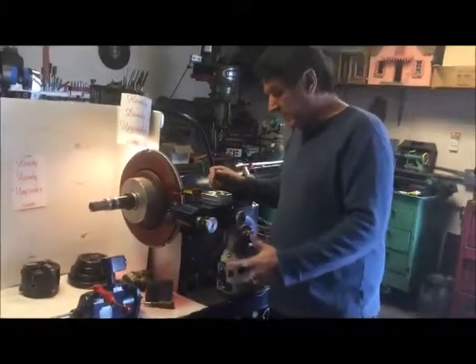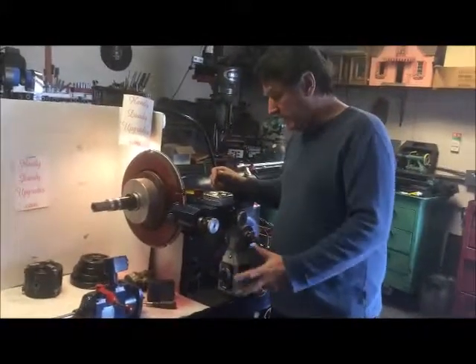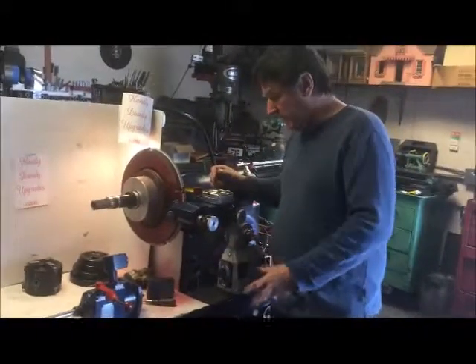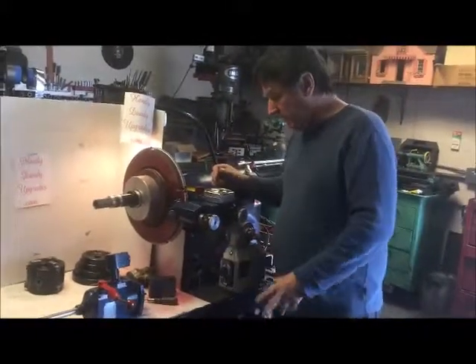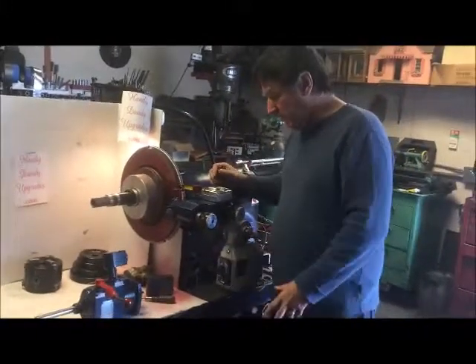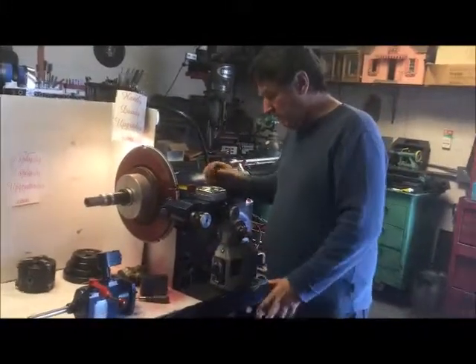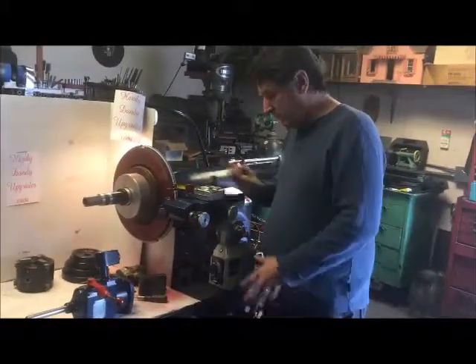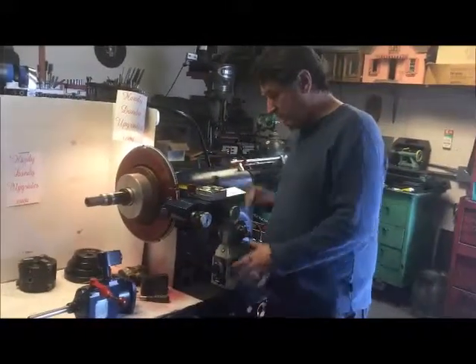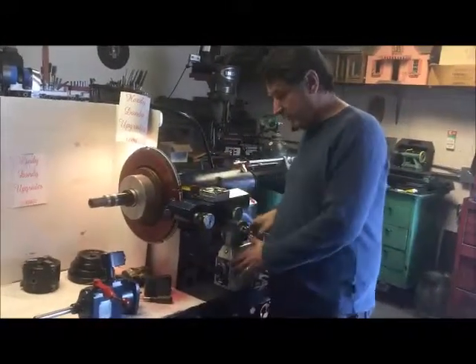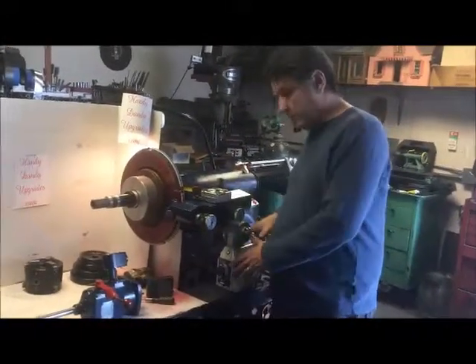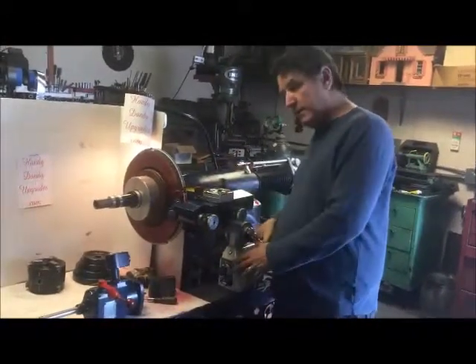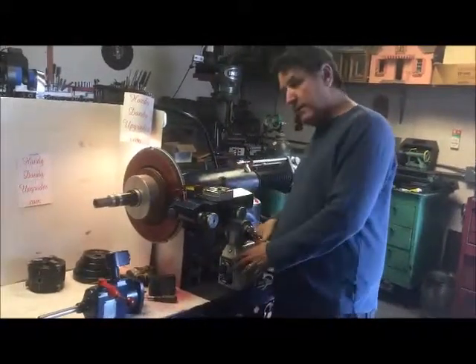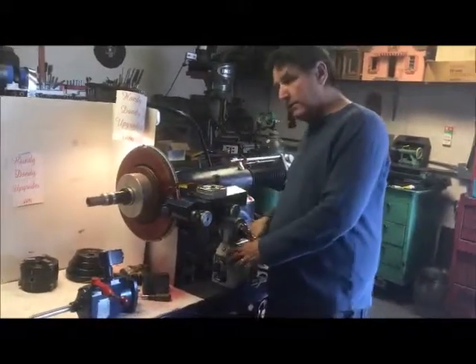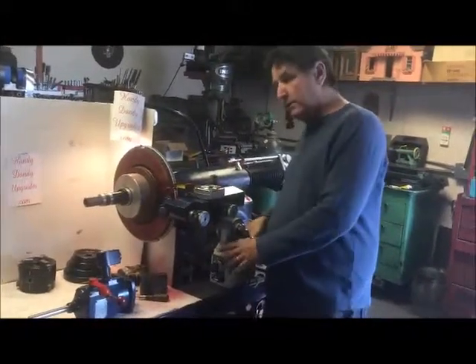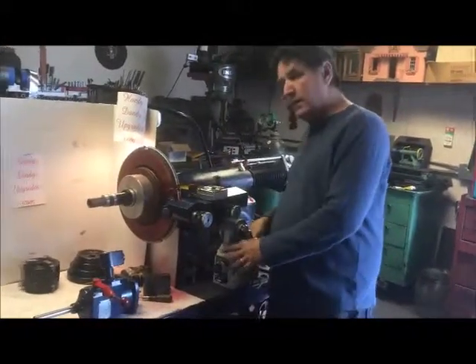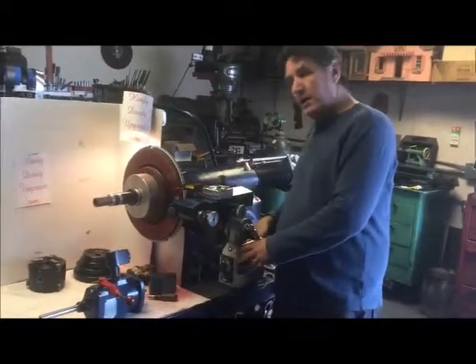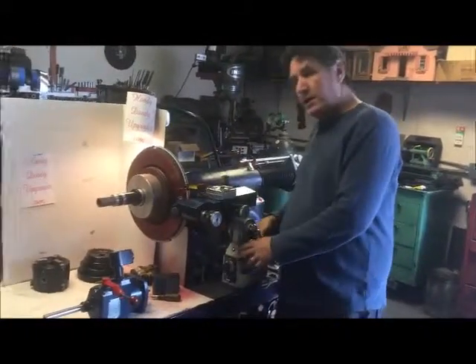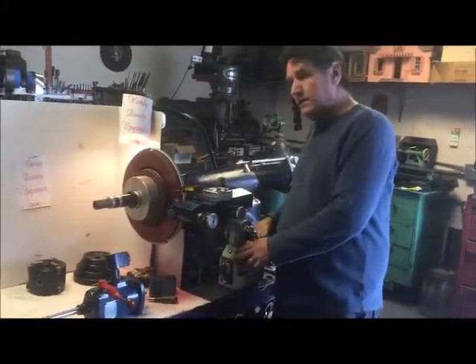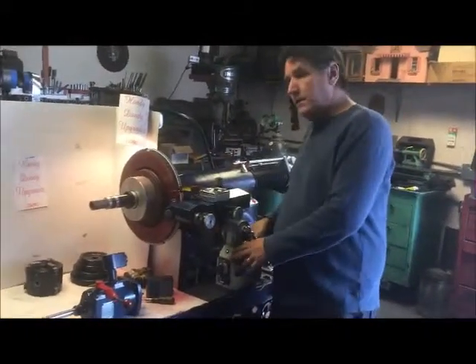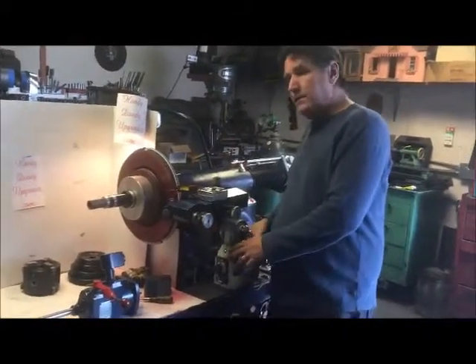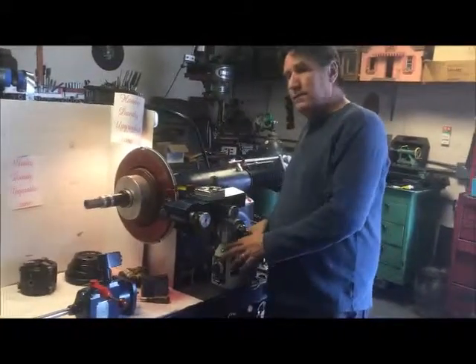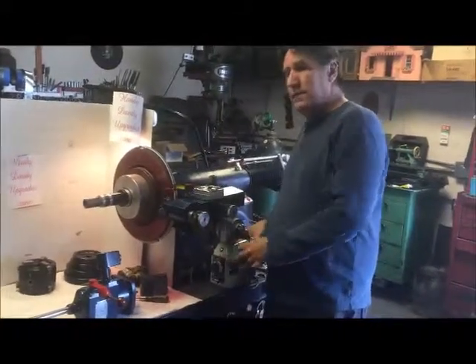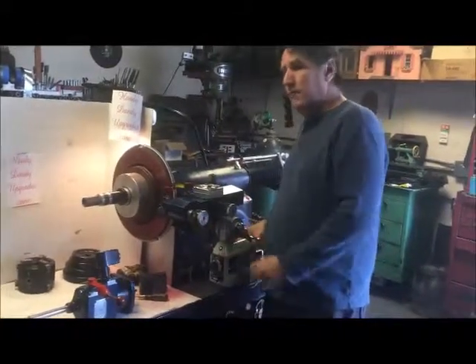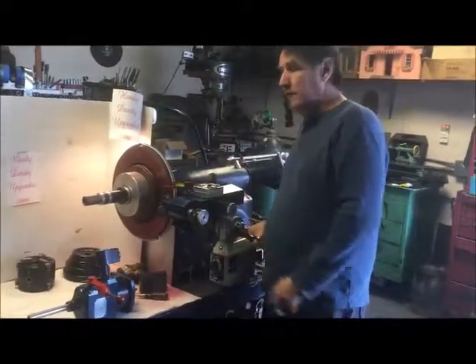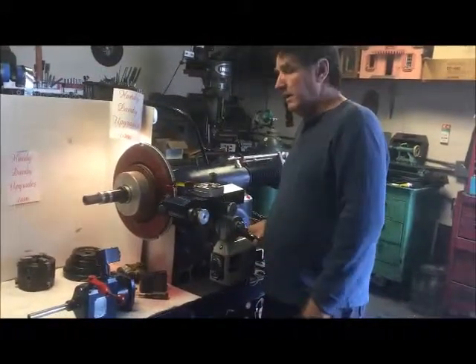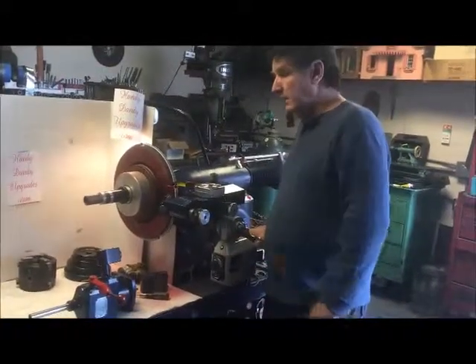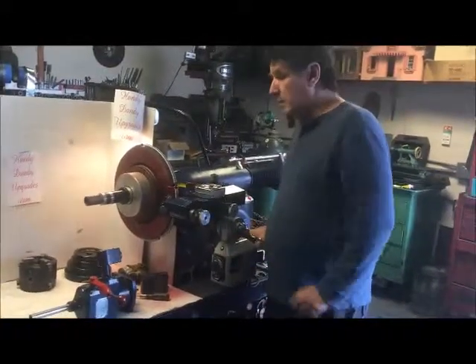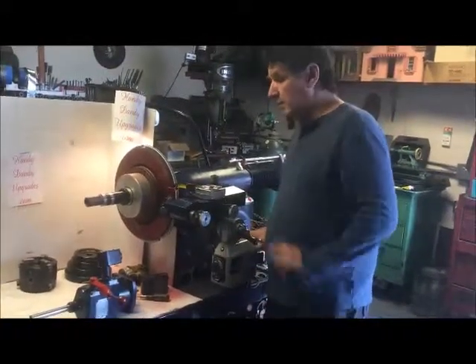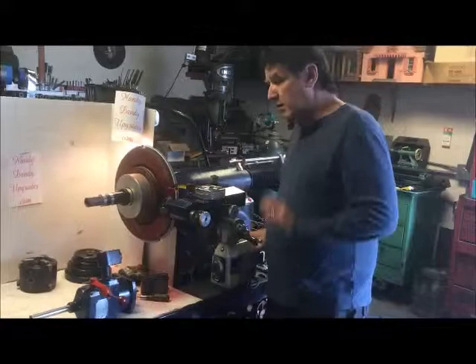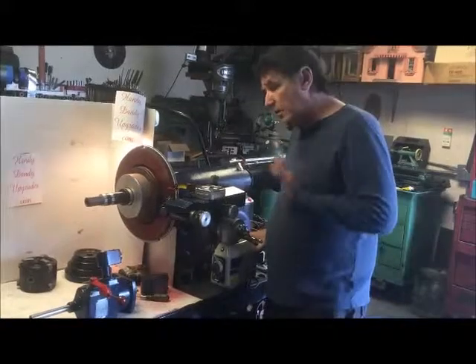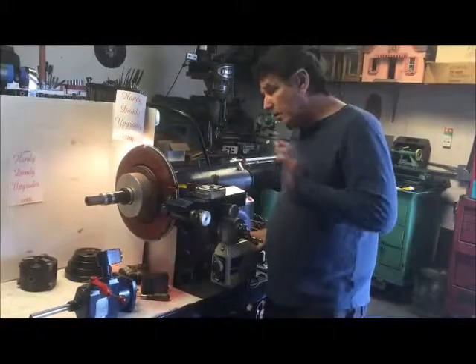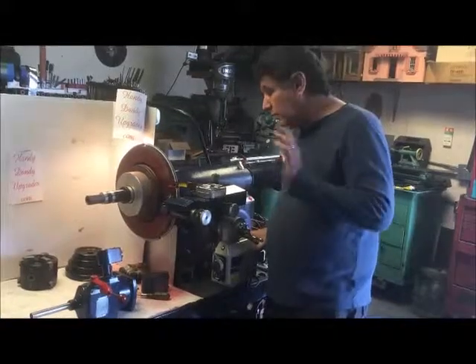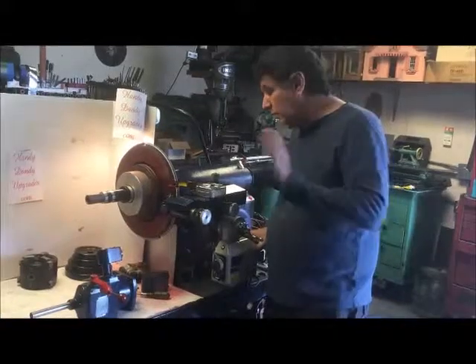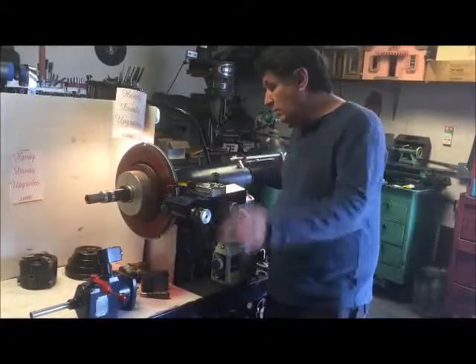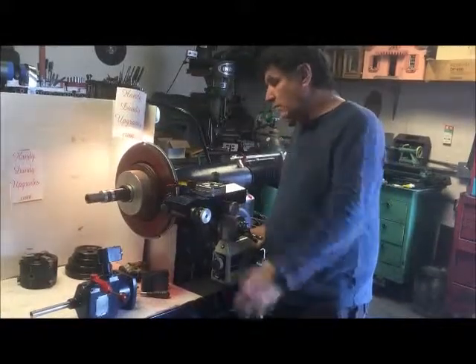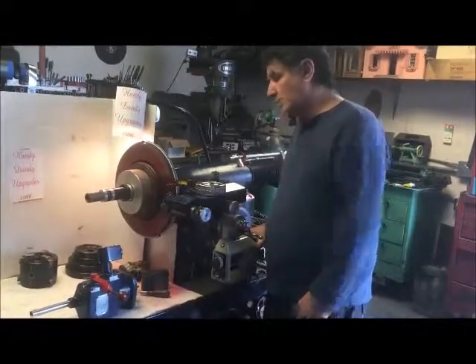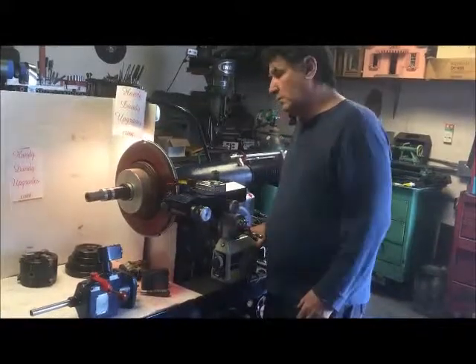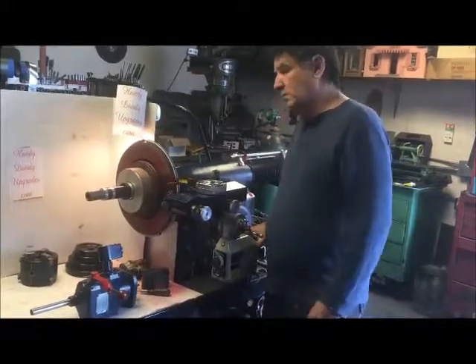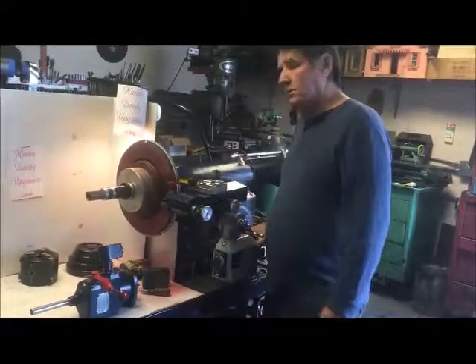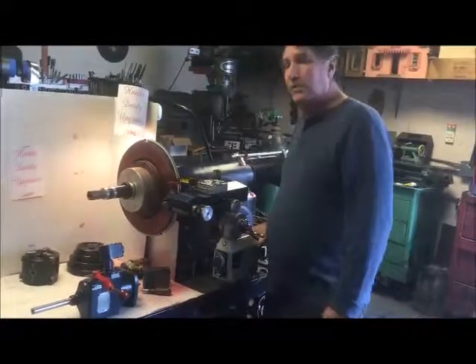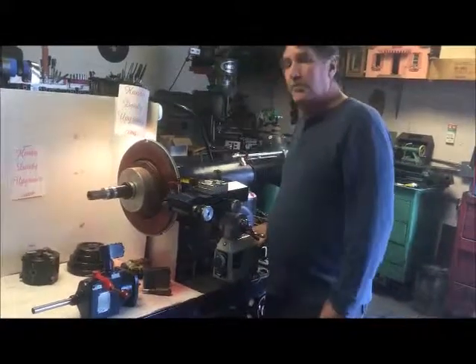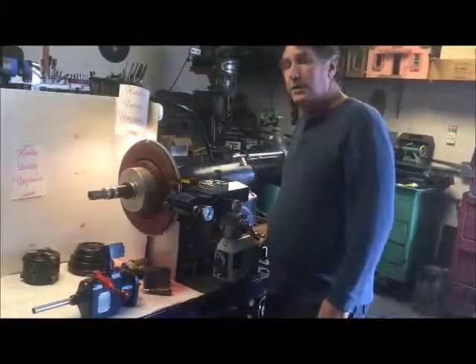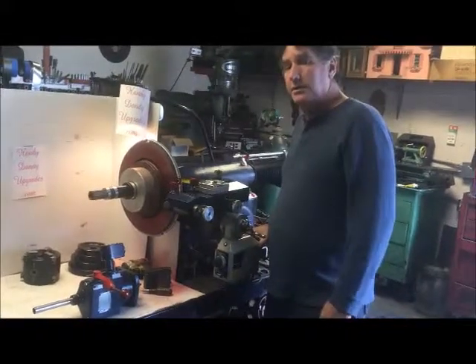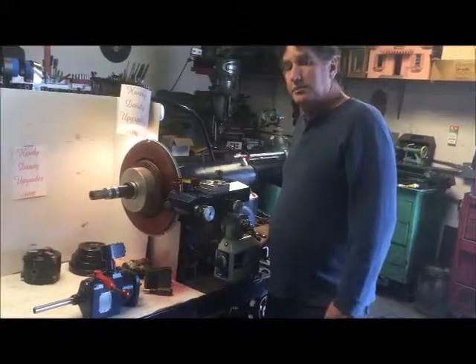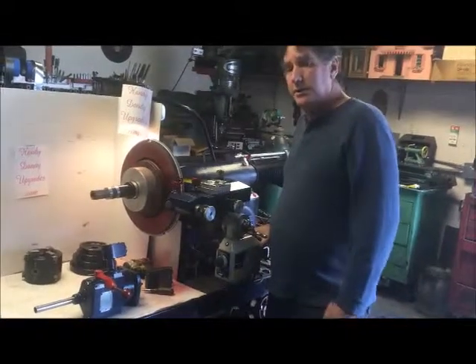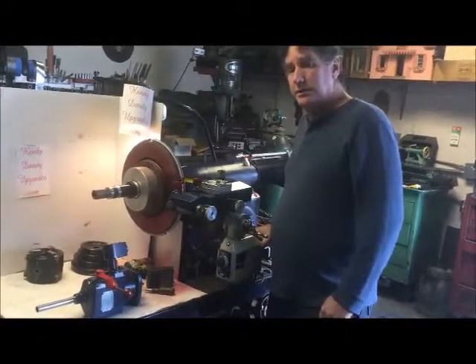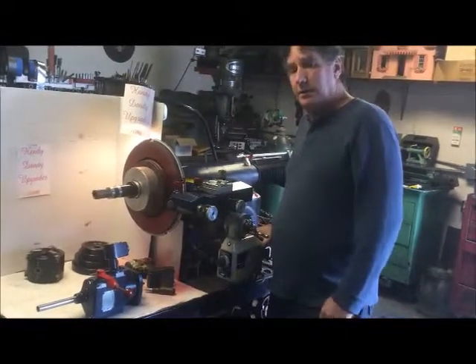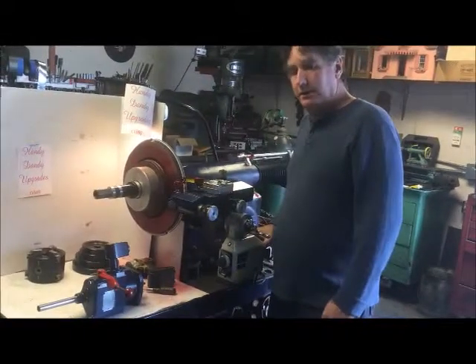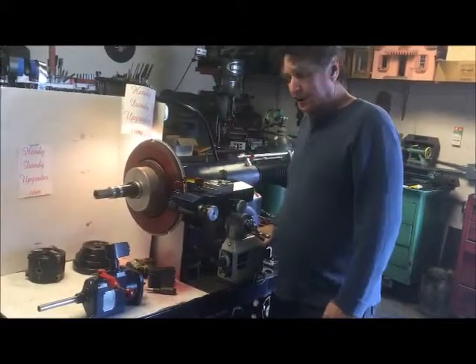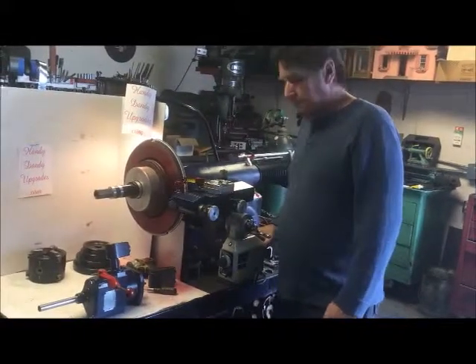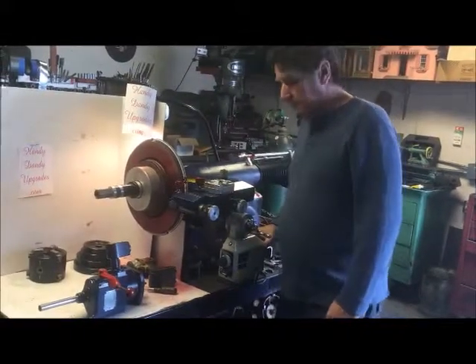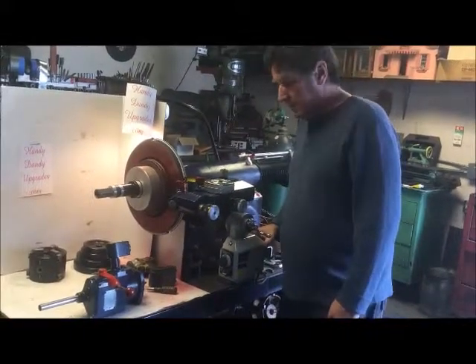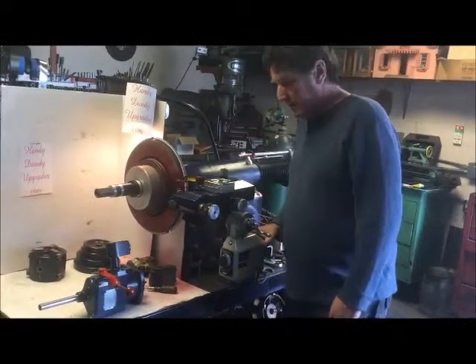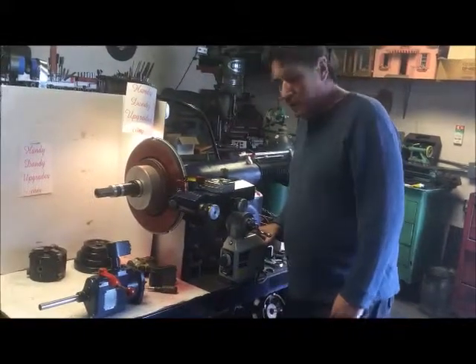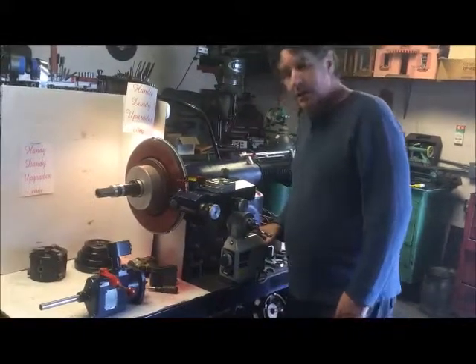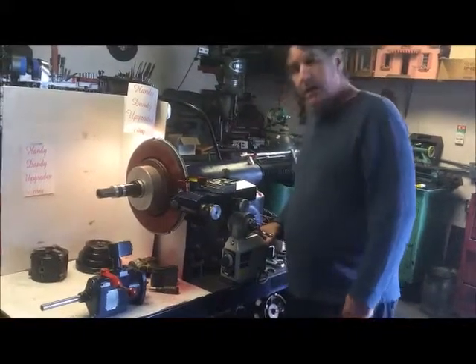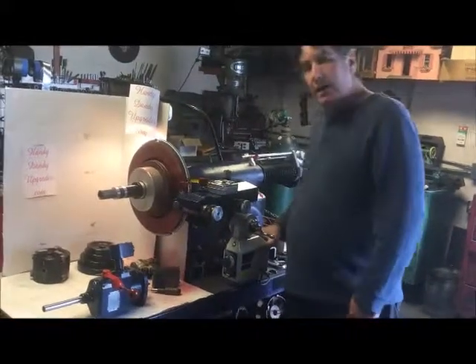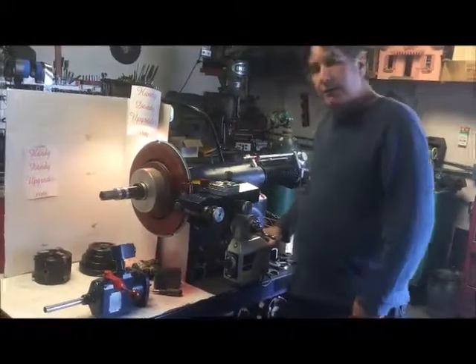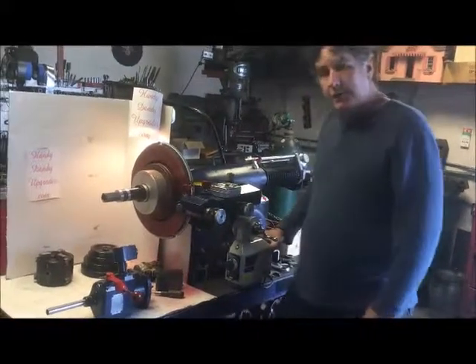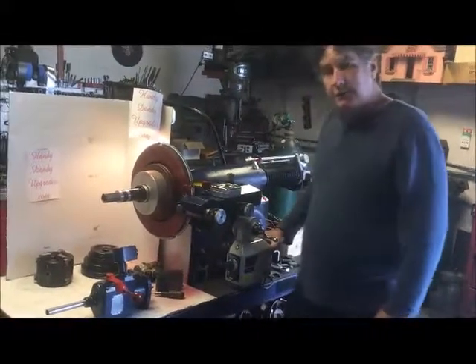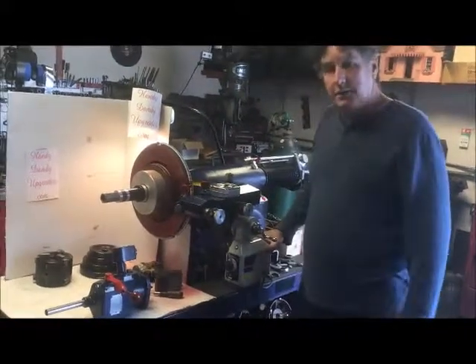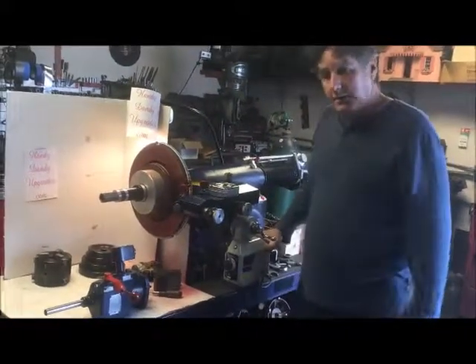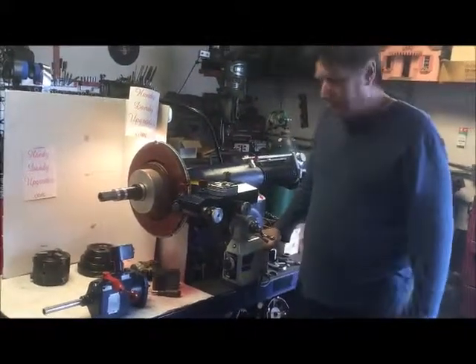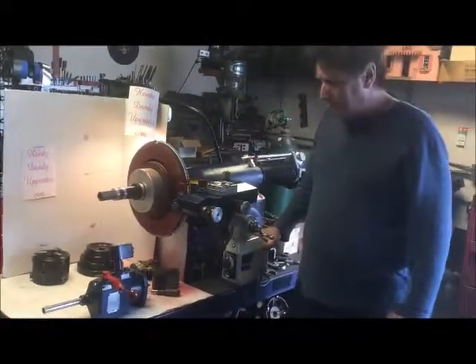As hard as it is to get this thing to cut rotors now, it's only going to get harder, whereas this machine is already going to go much, much larger. Anyway, thanks for your time.